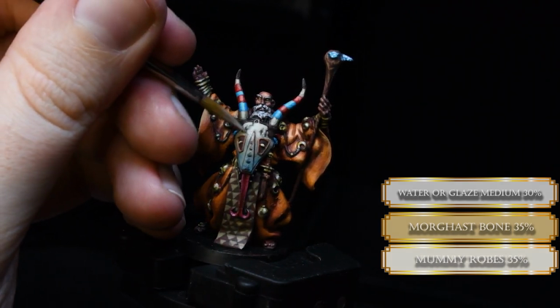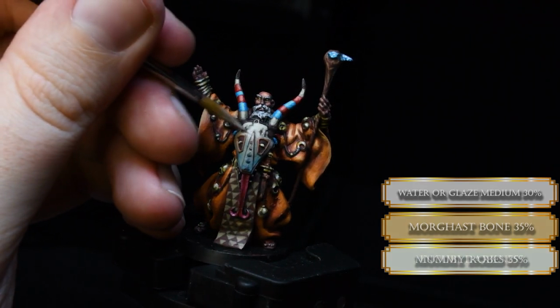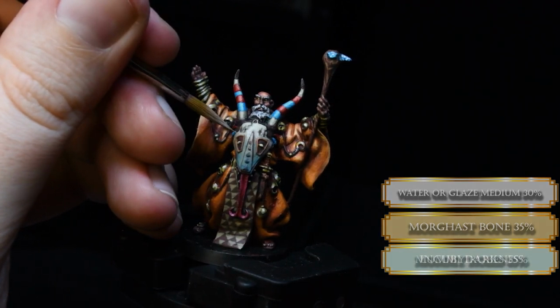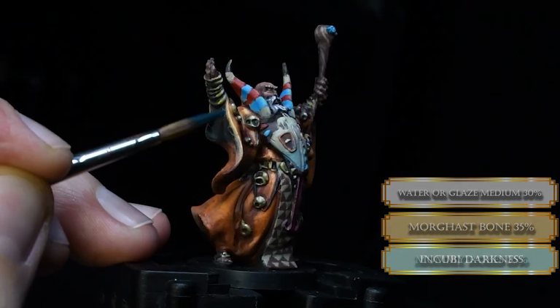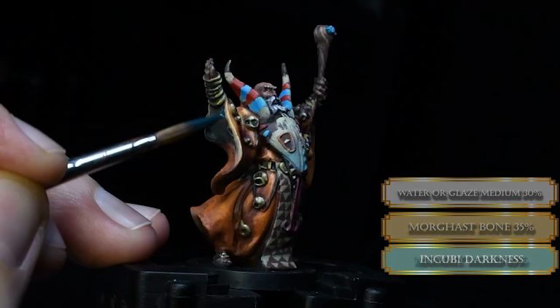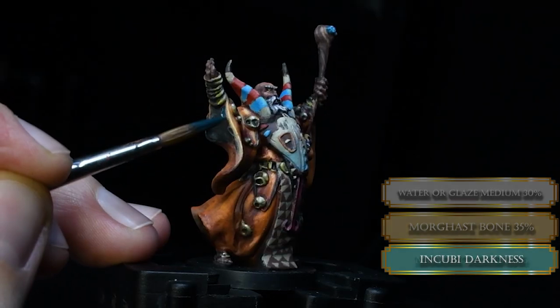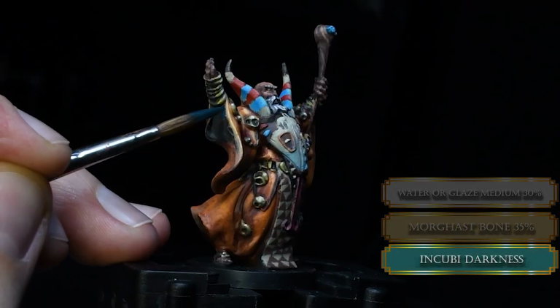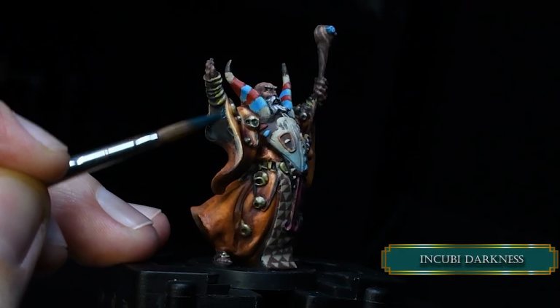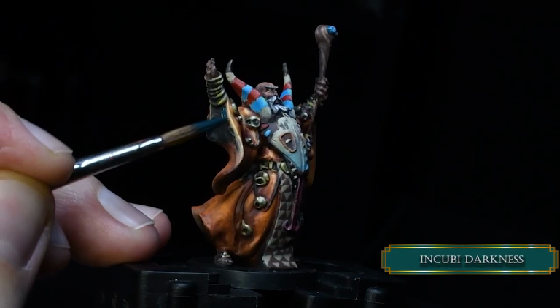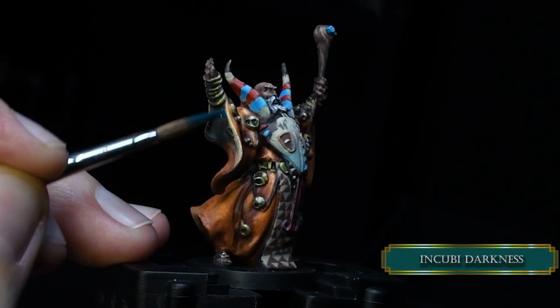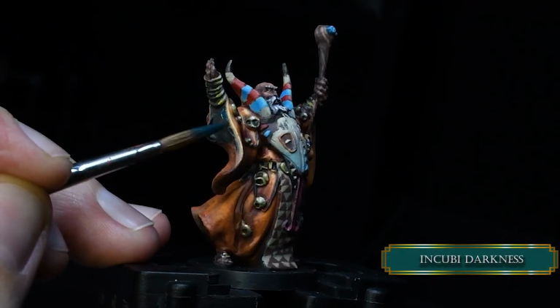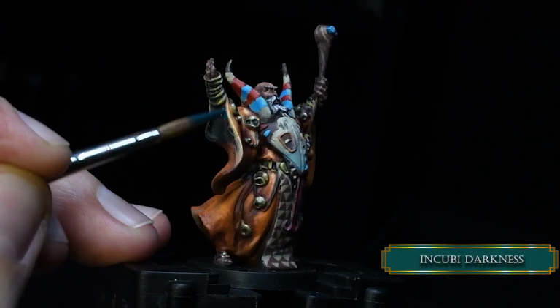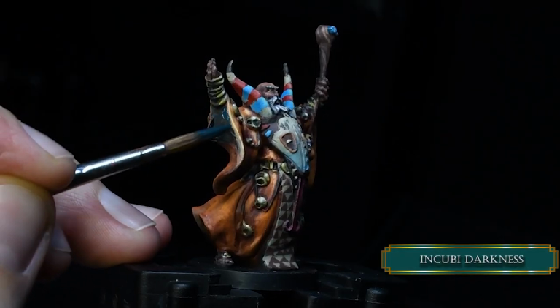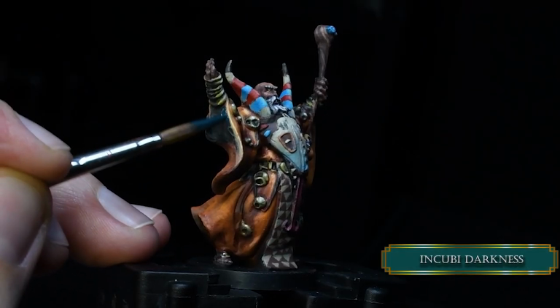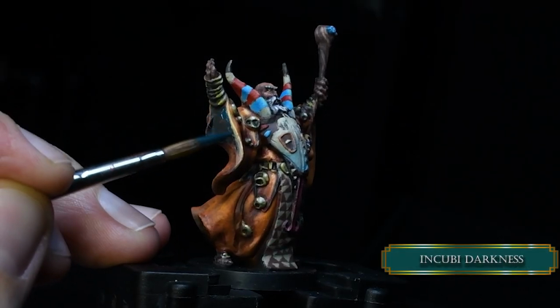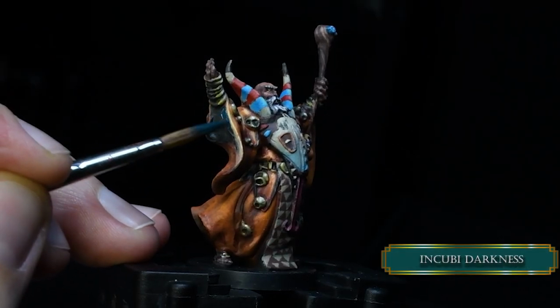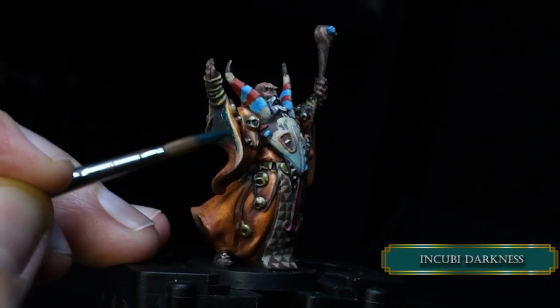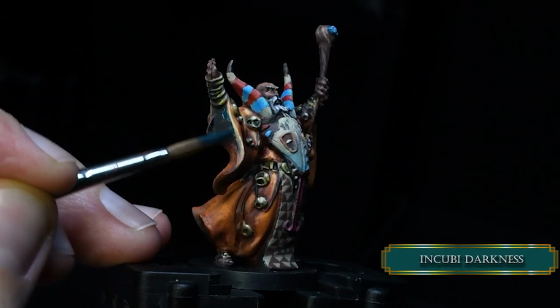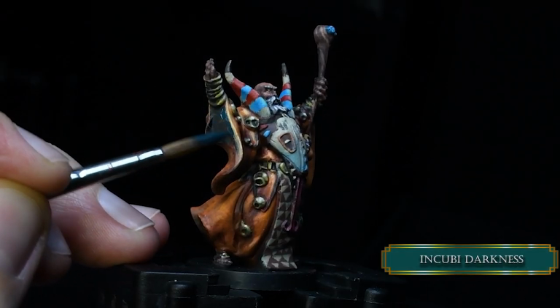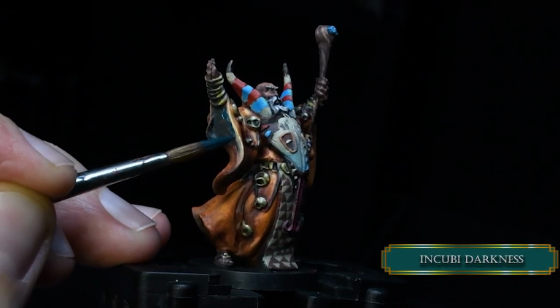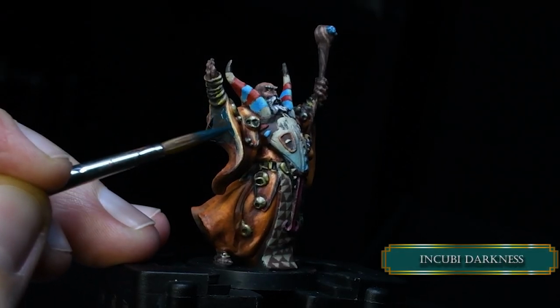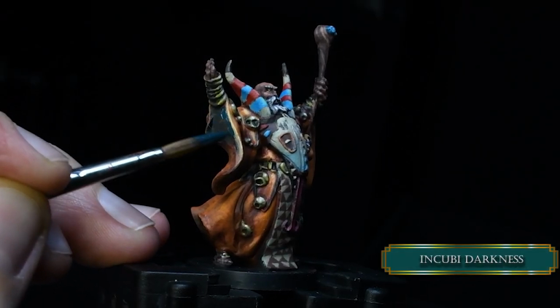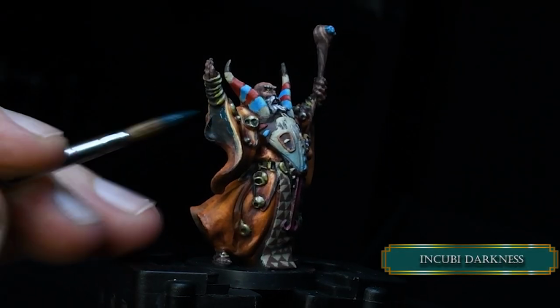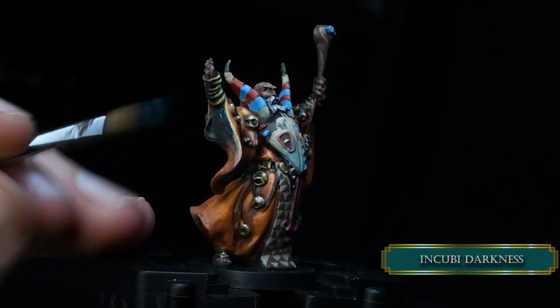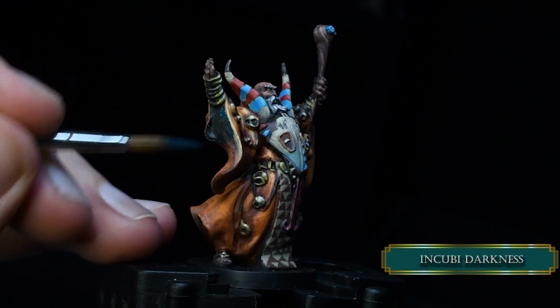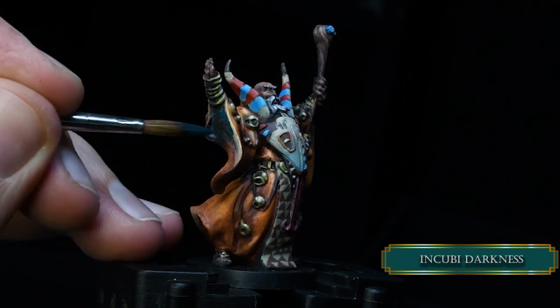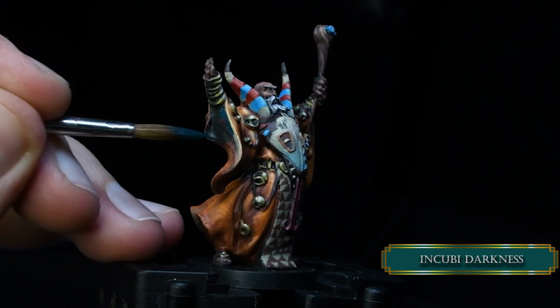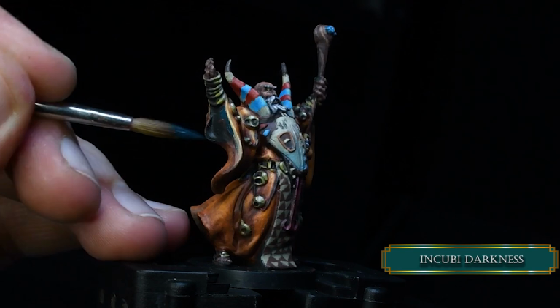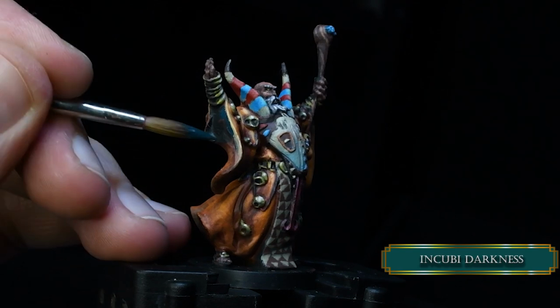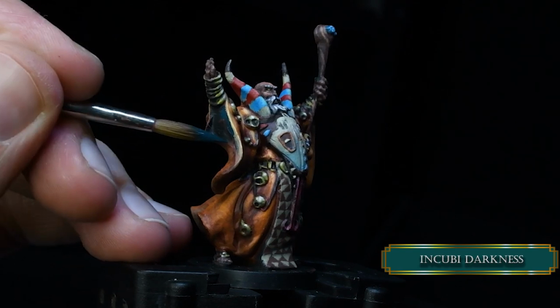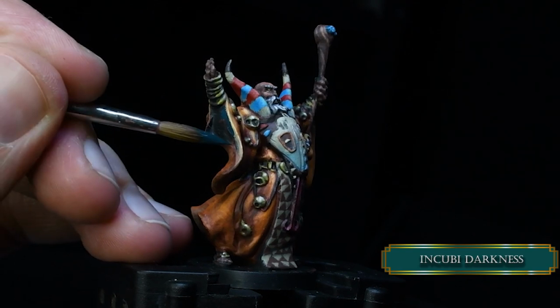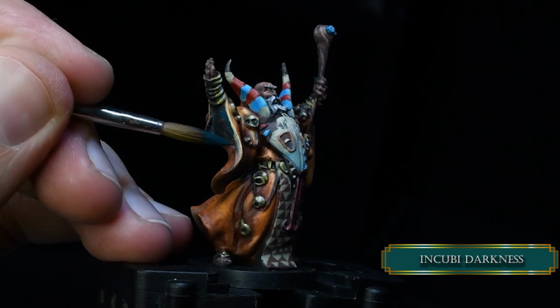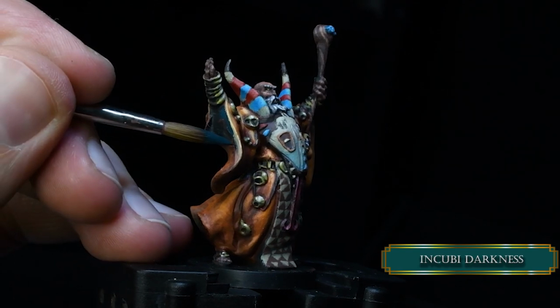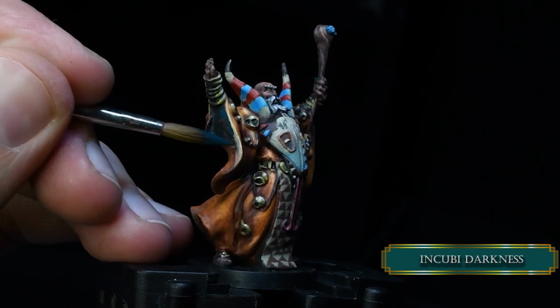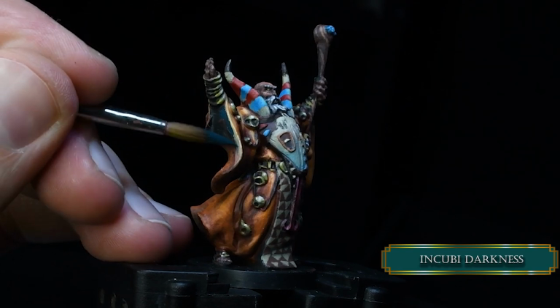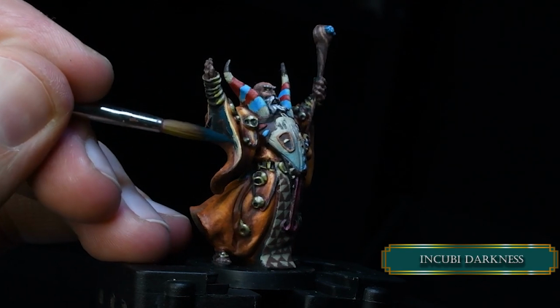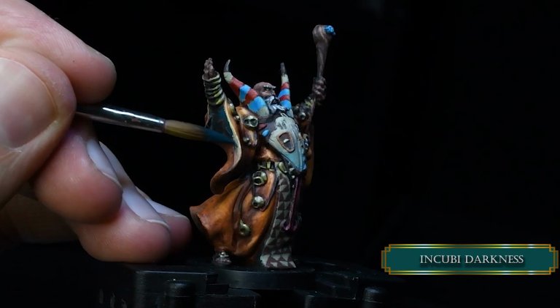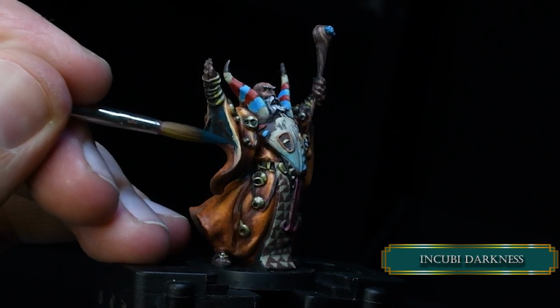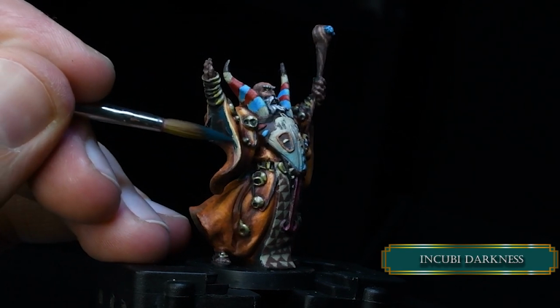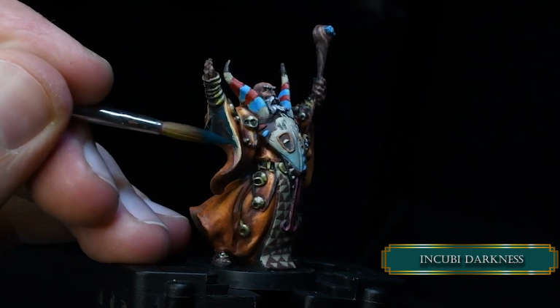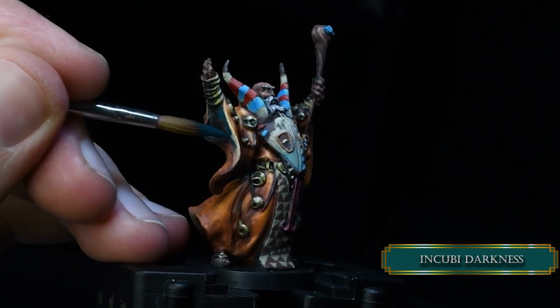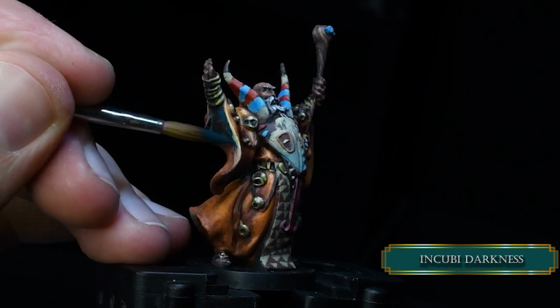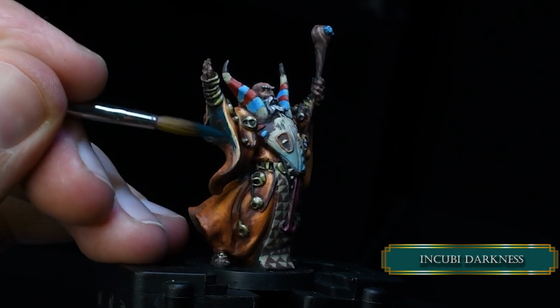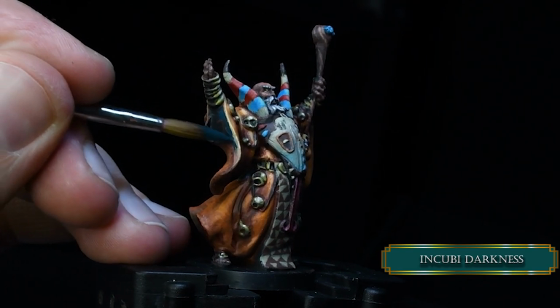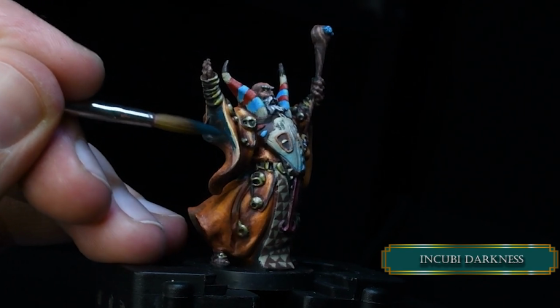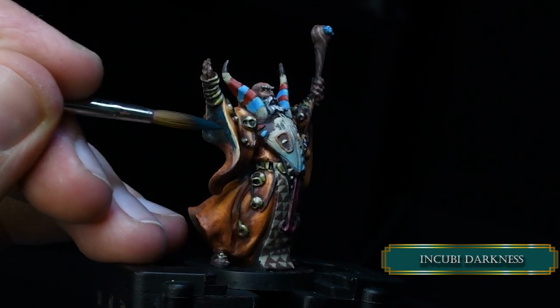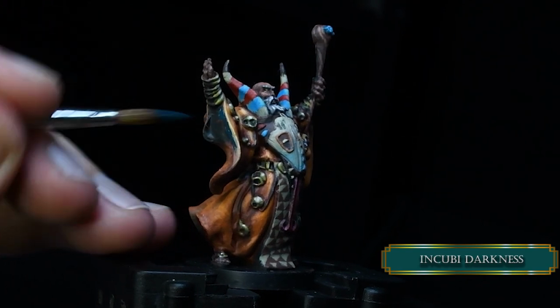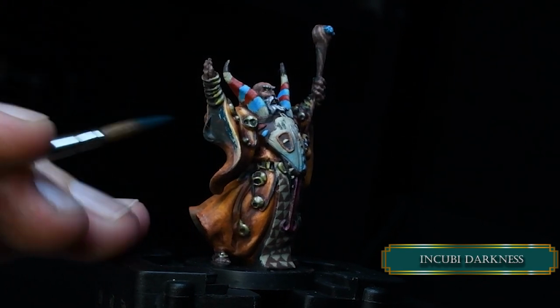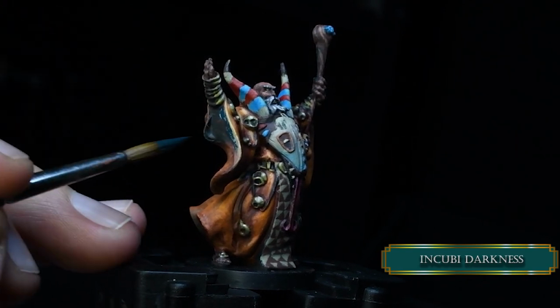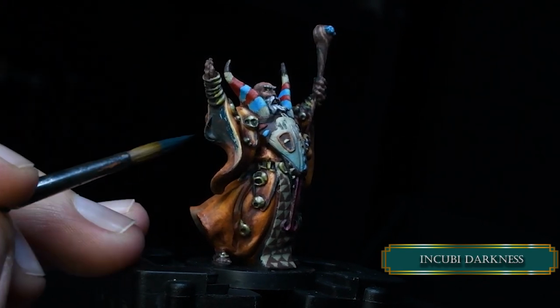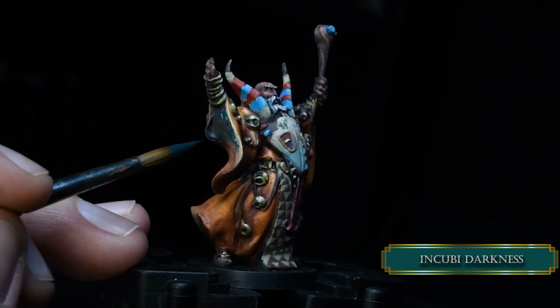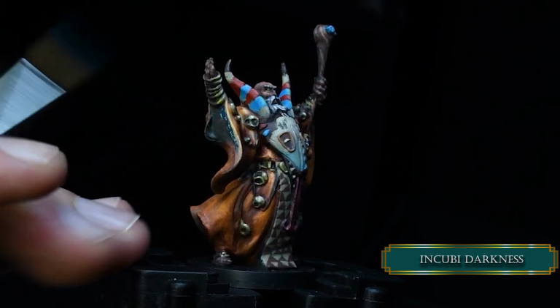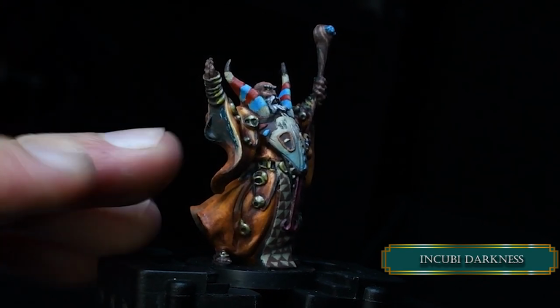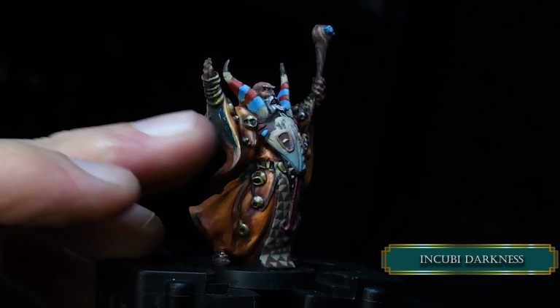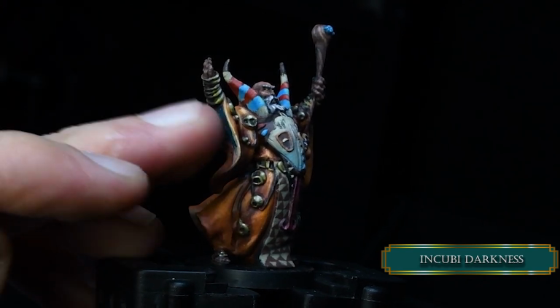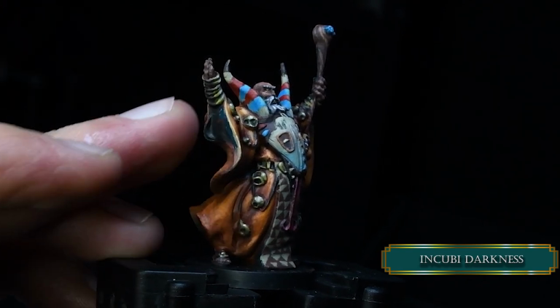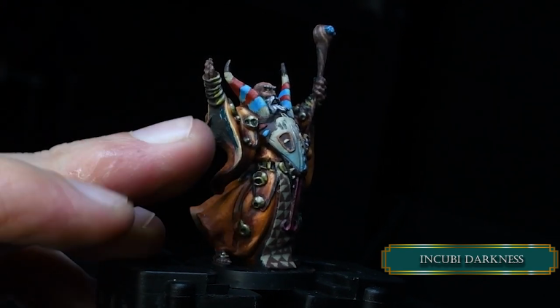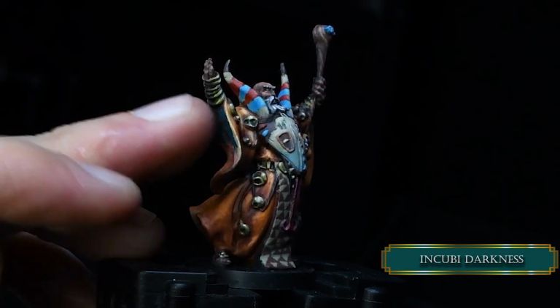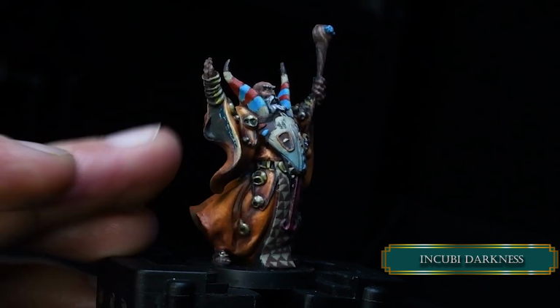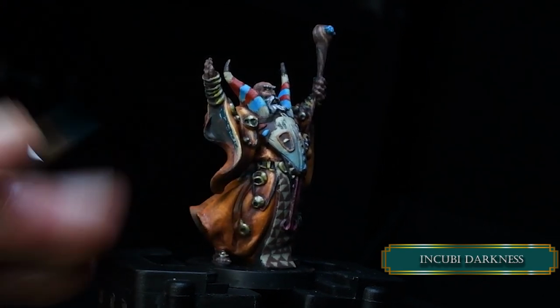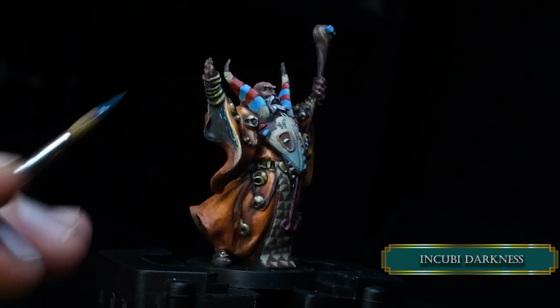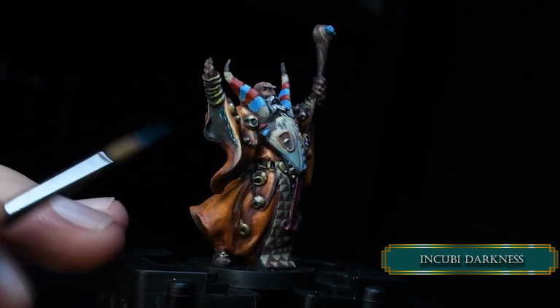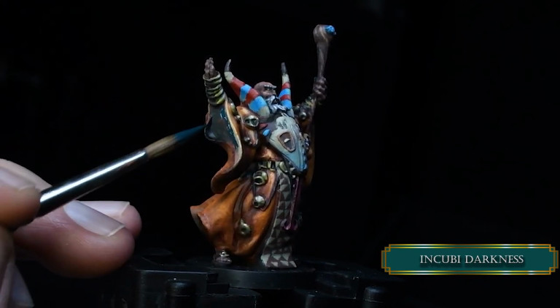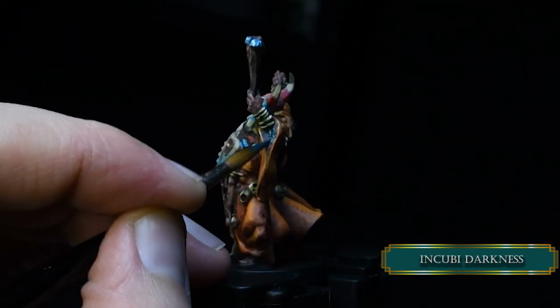And to finish up our model, we are painting Incubite Darkness to the dark parts of the robes.